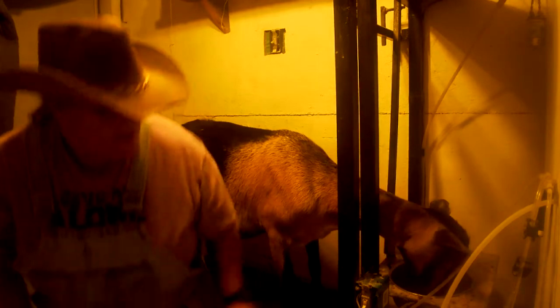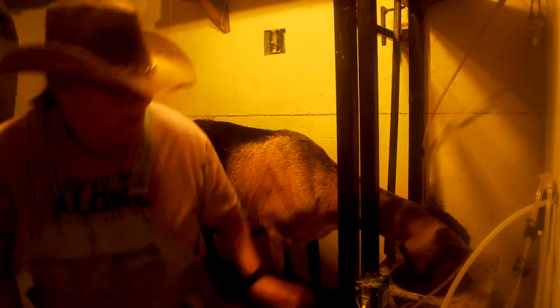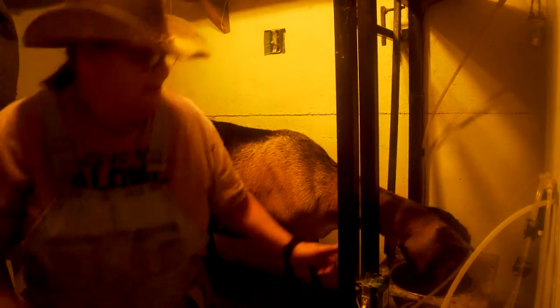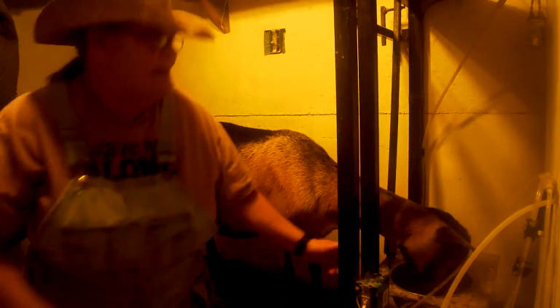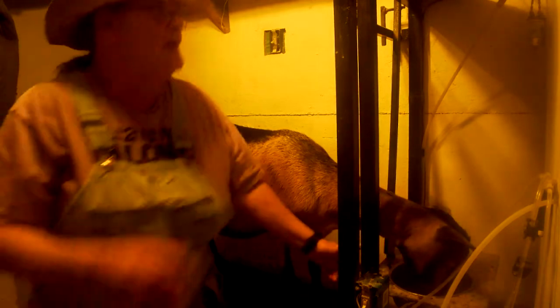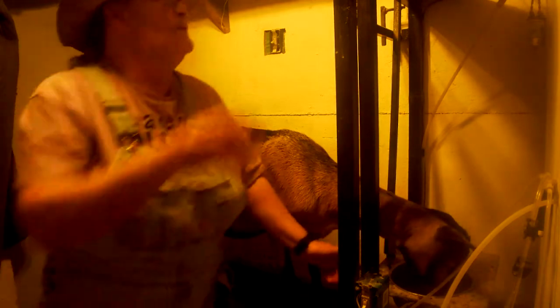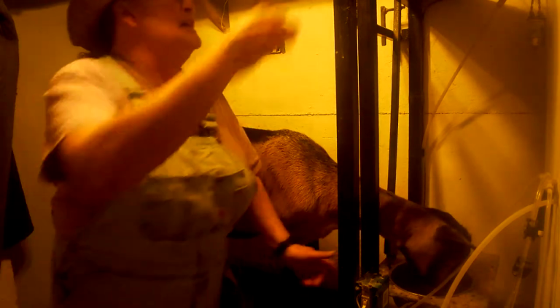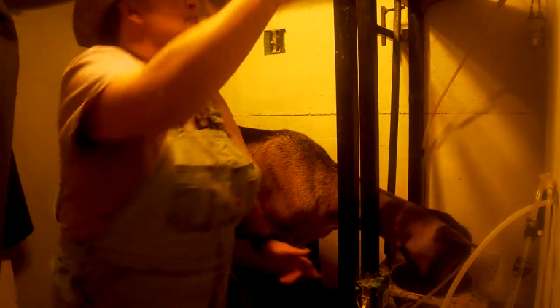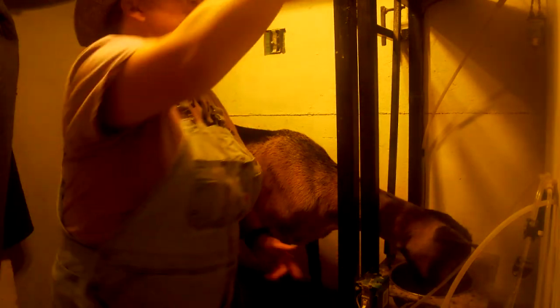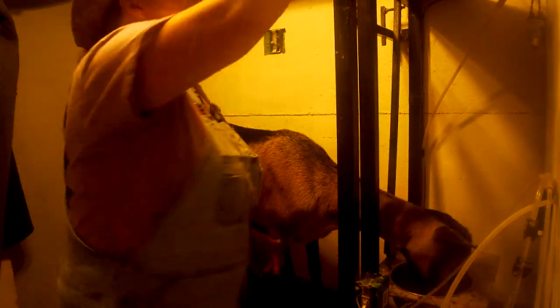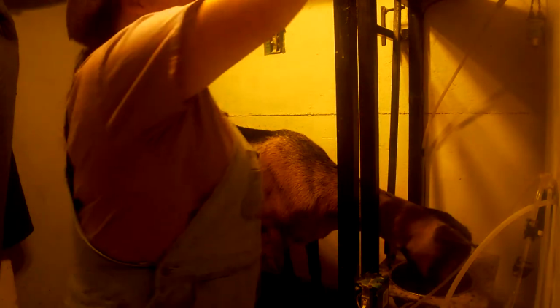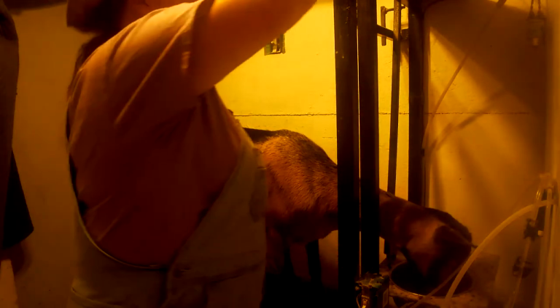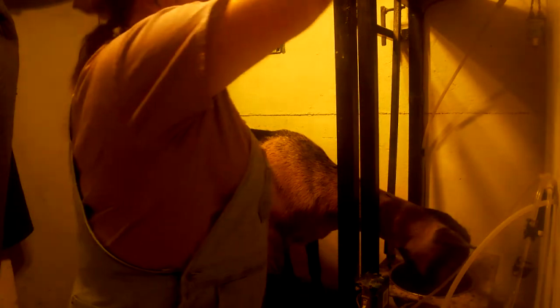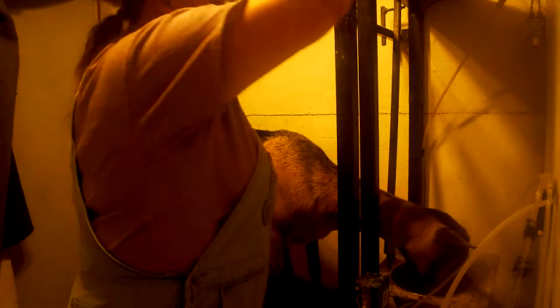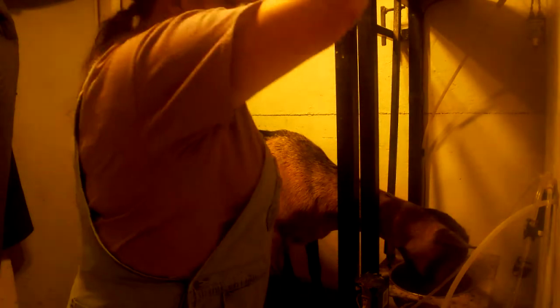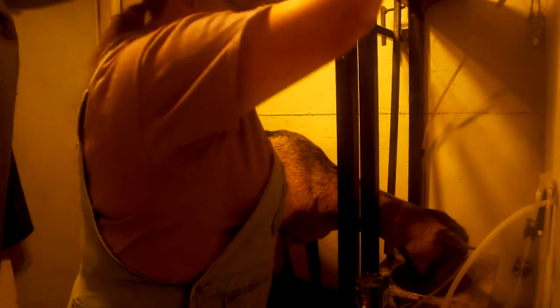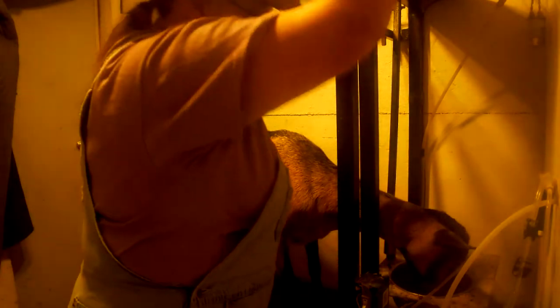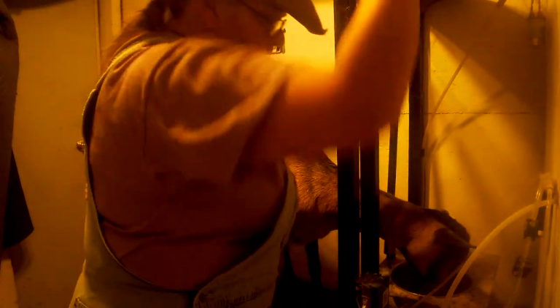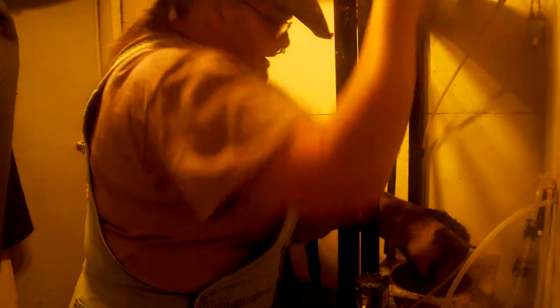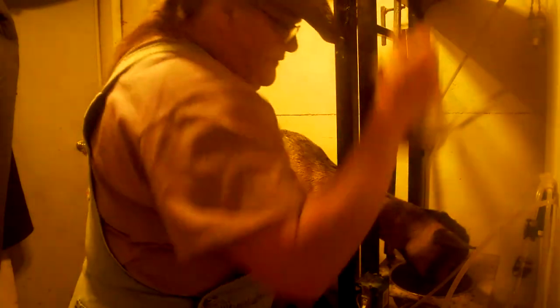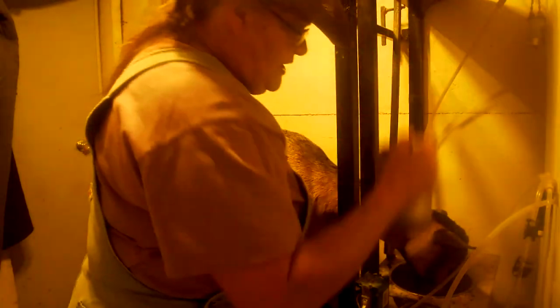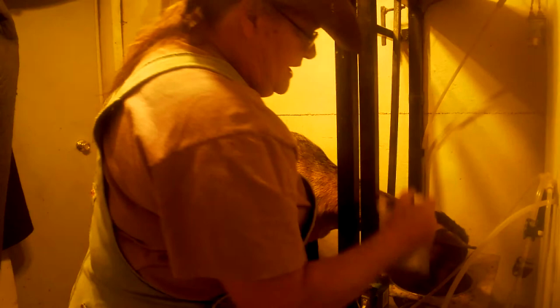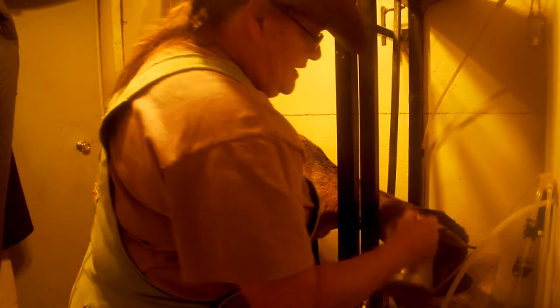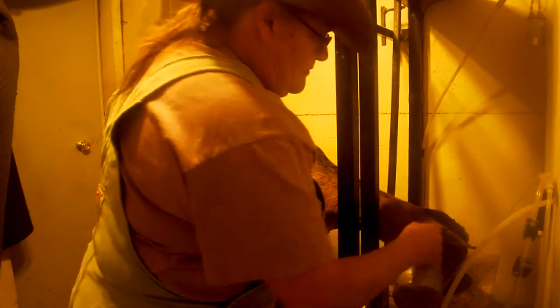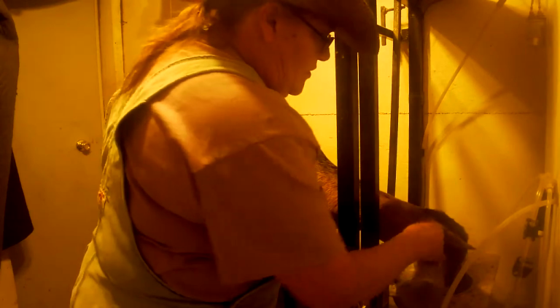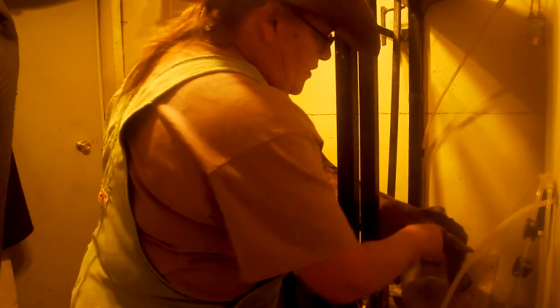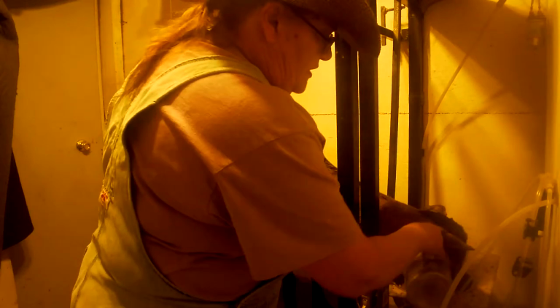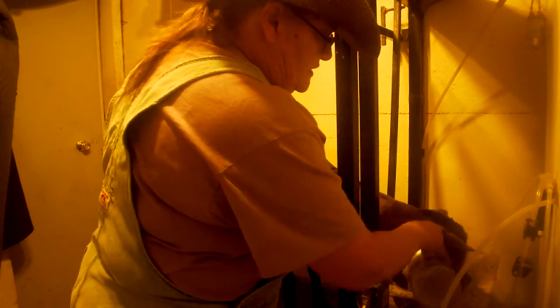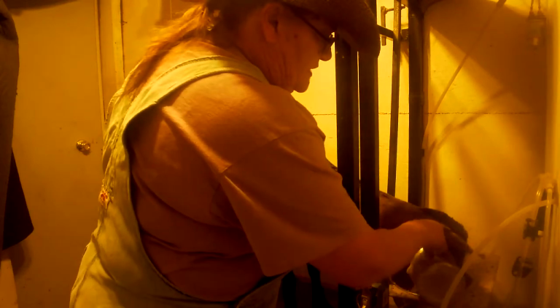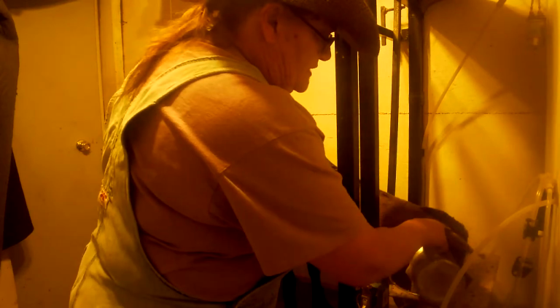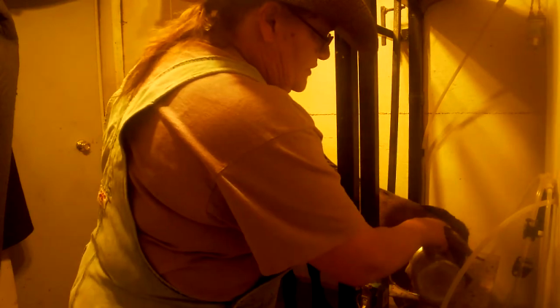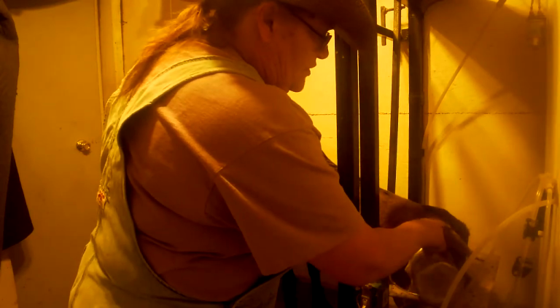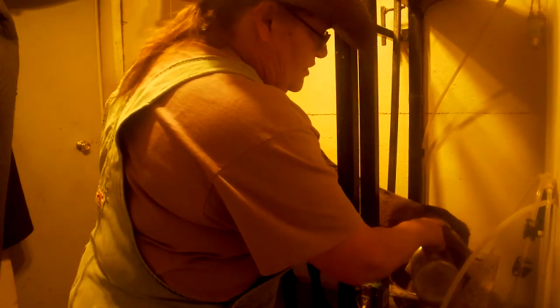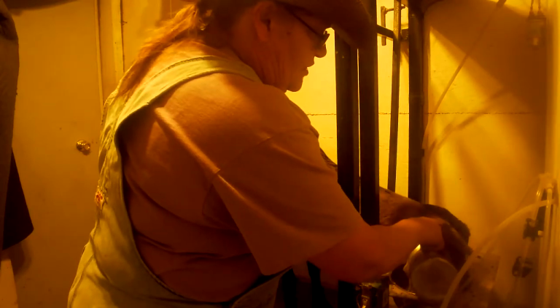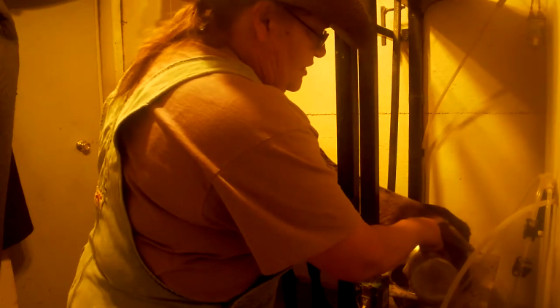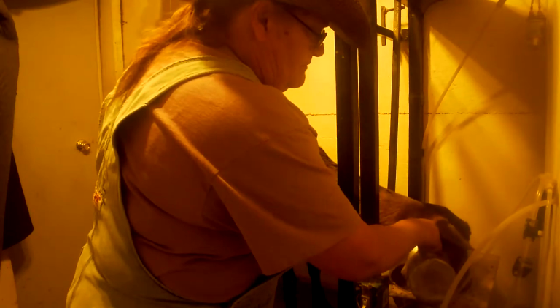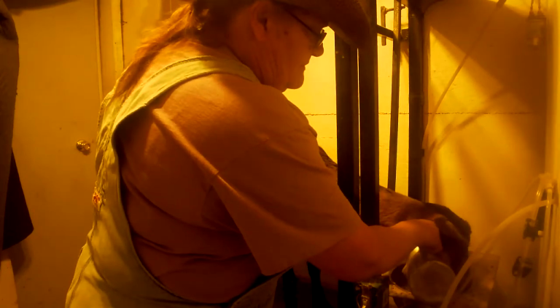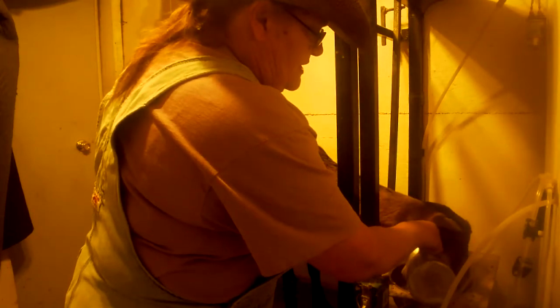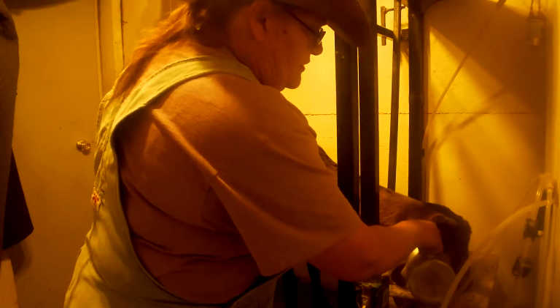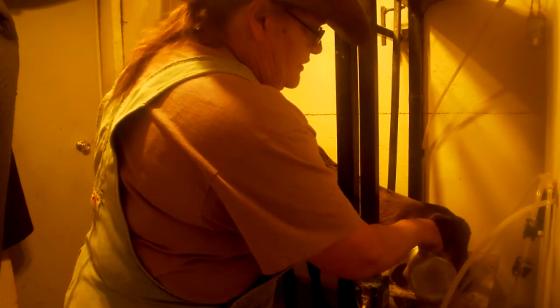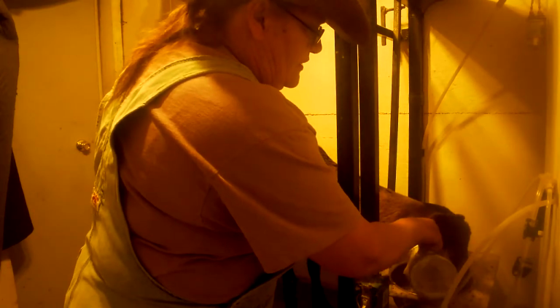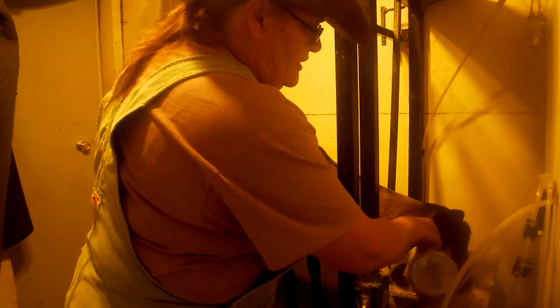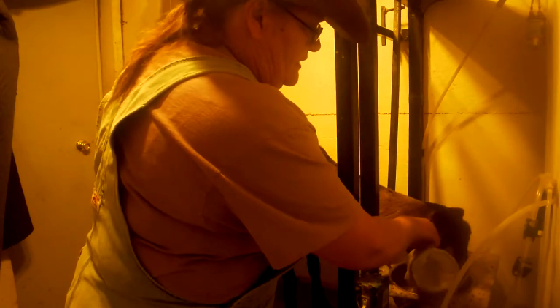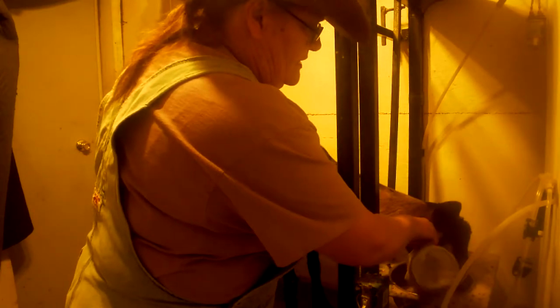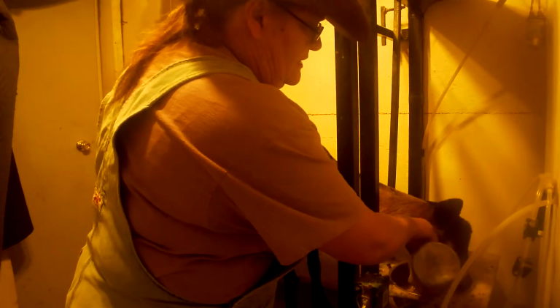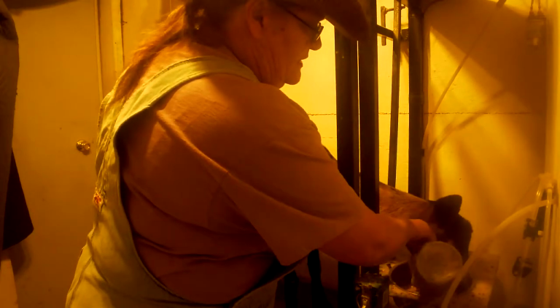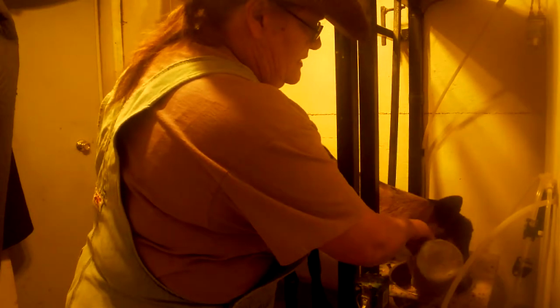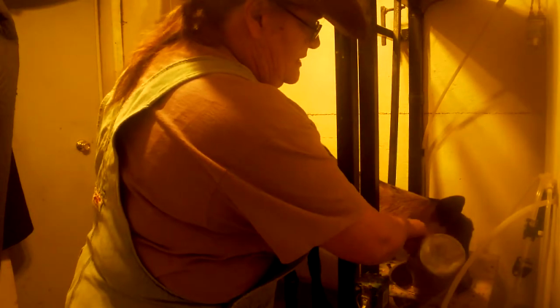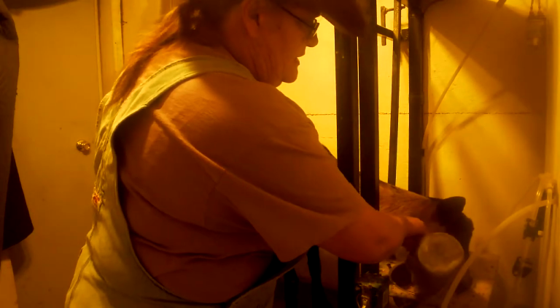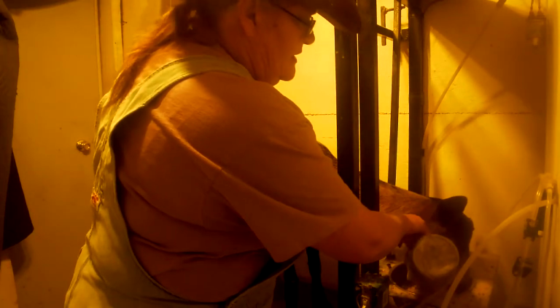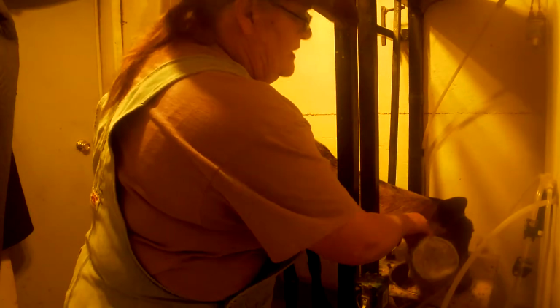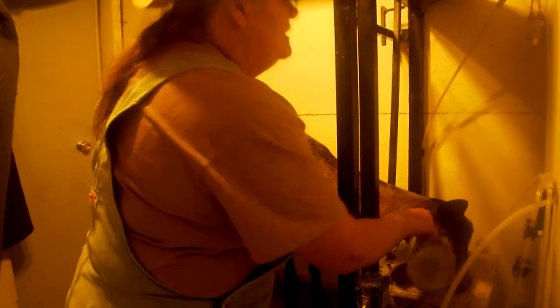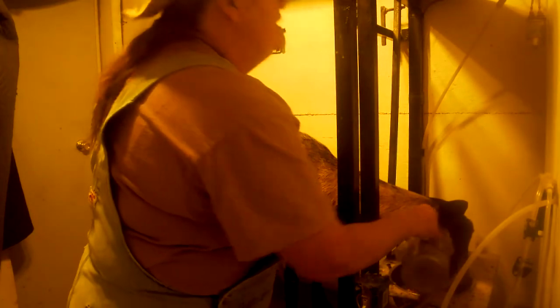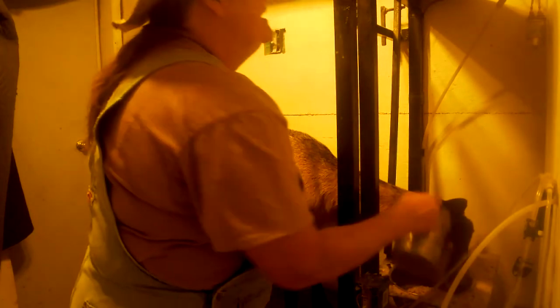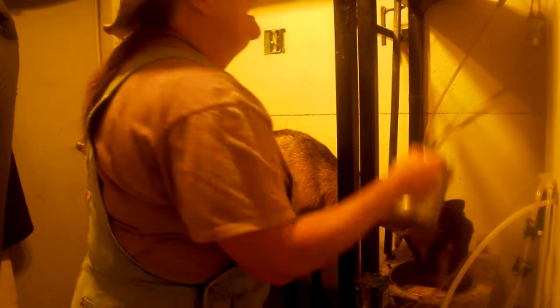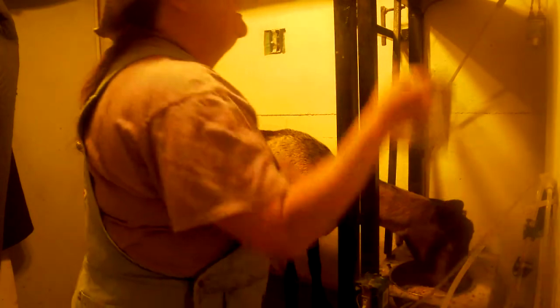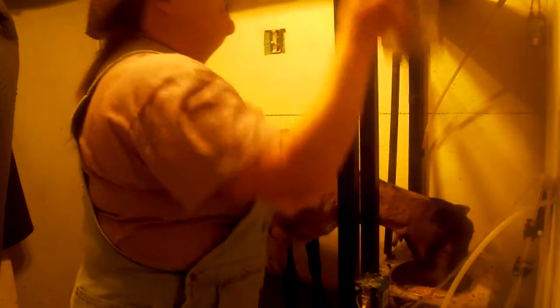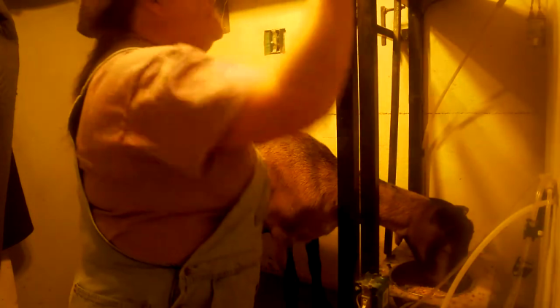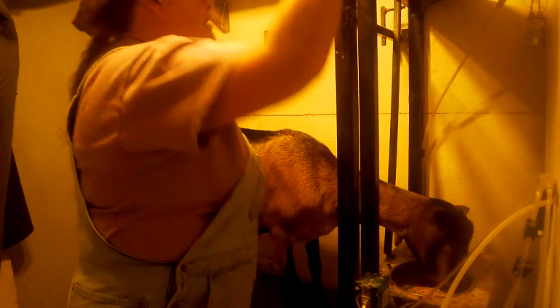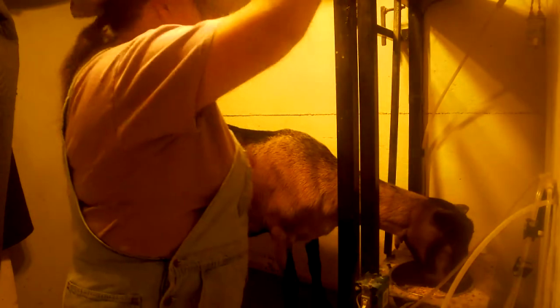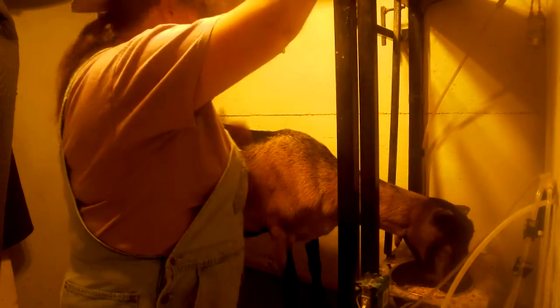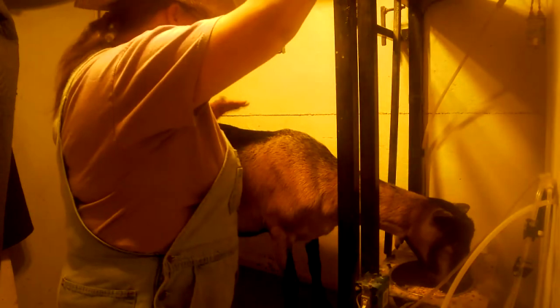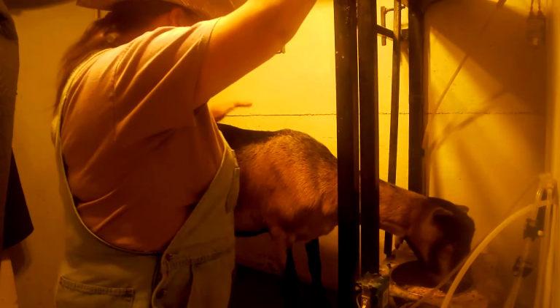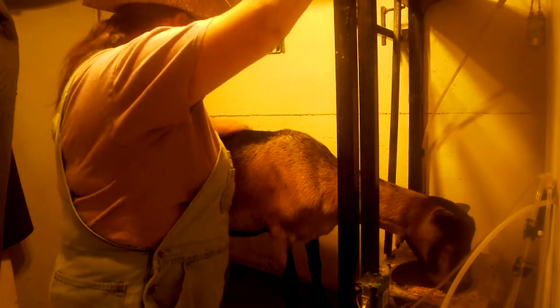Now we'll give her some food. We're going to give her a little more. She's a good milker. There you go, Precious.